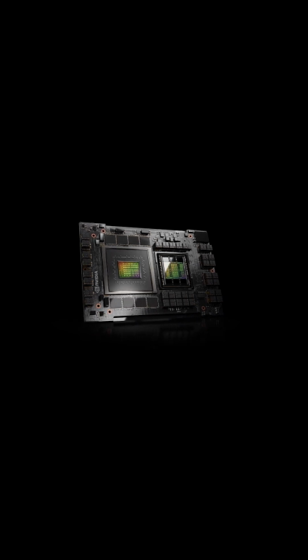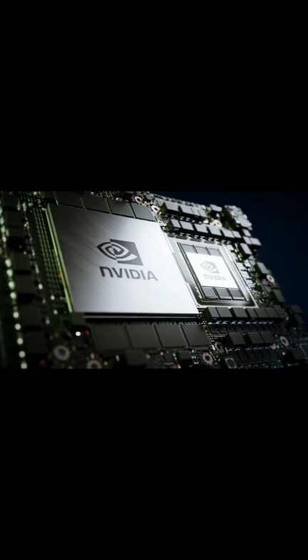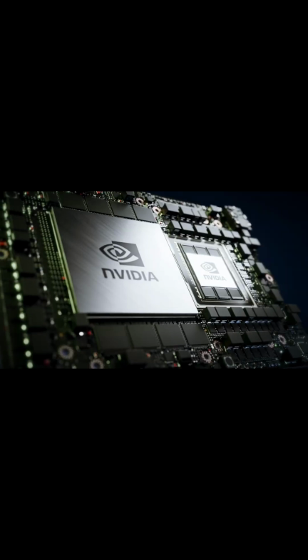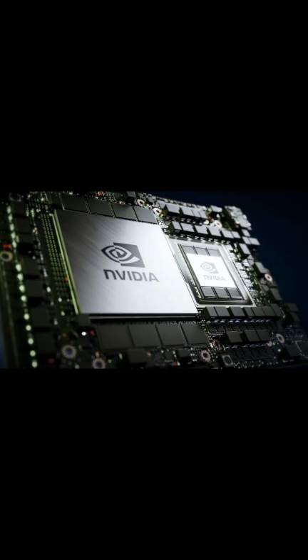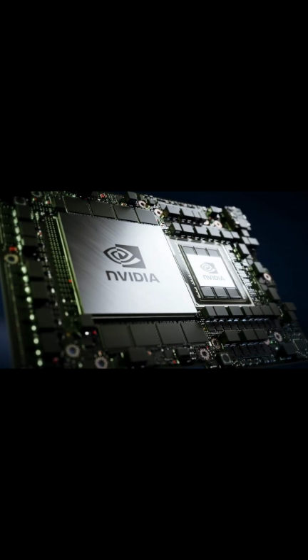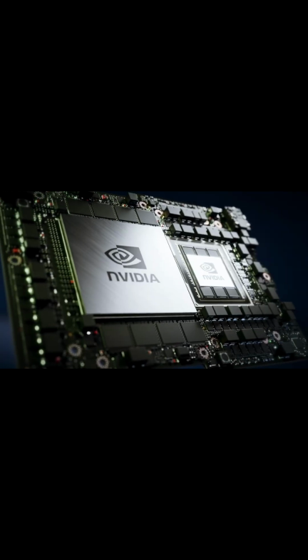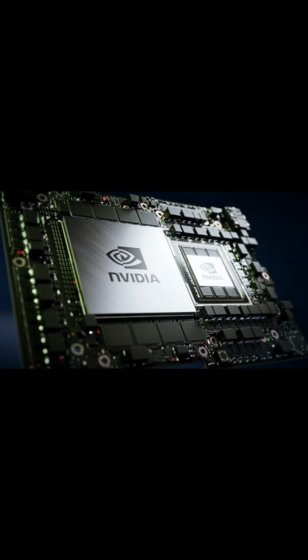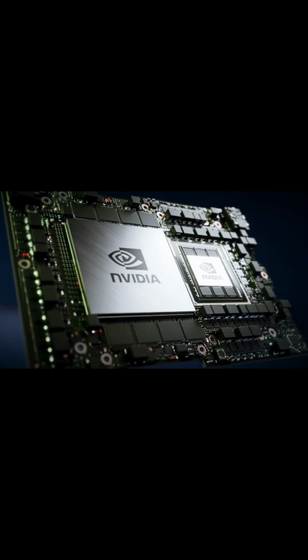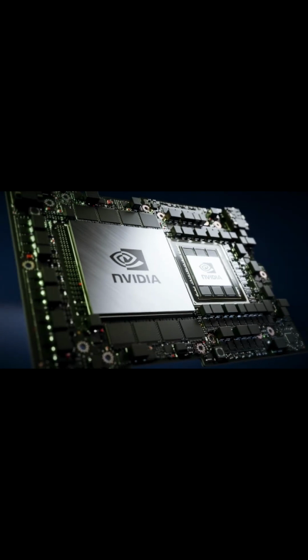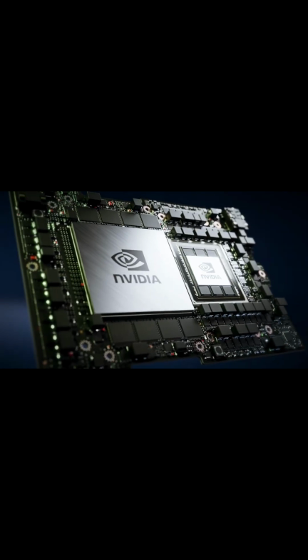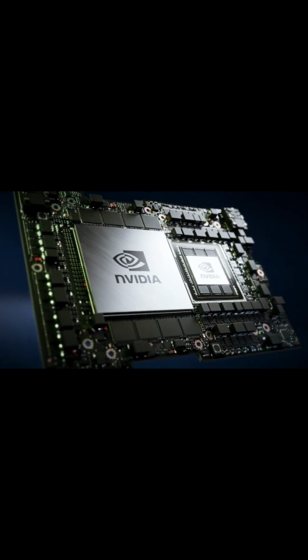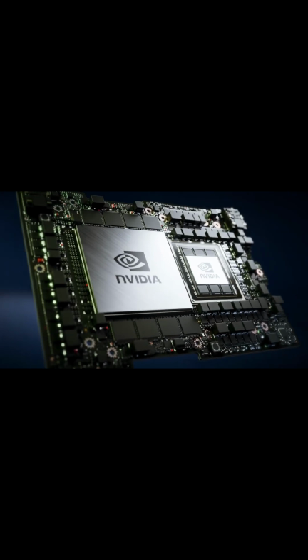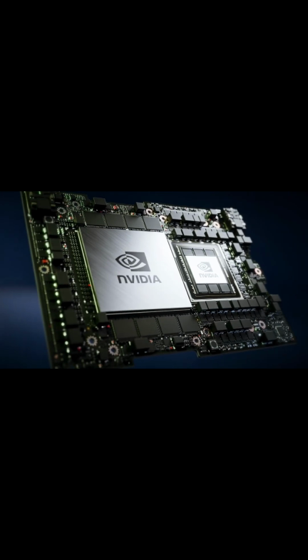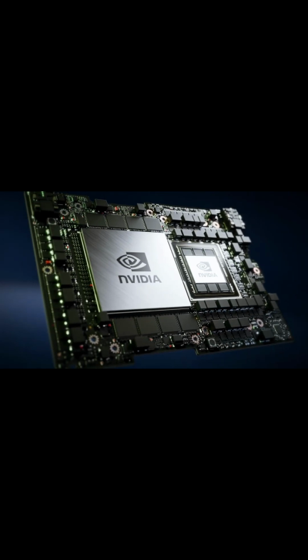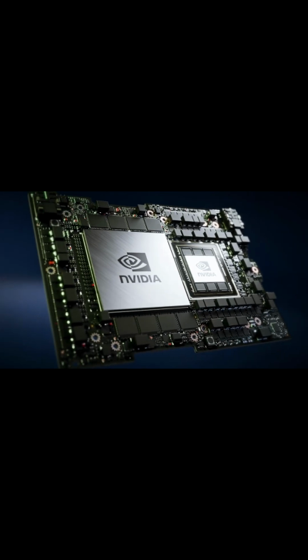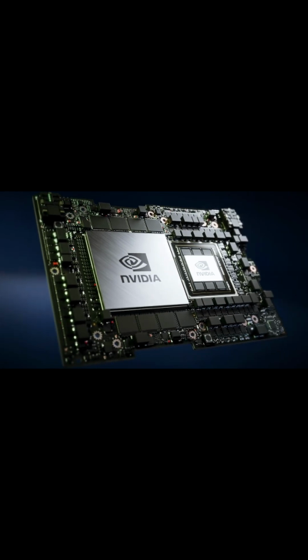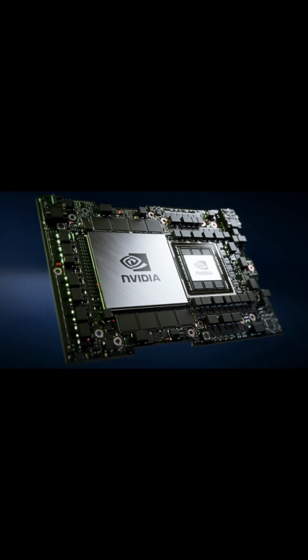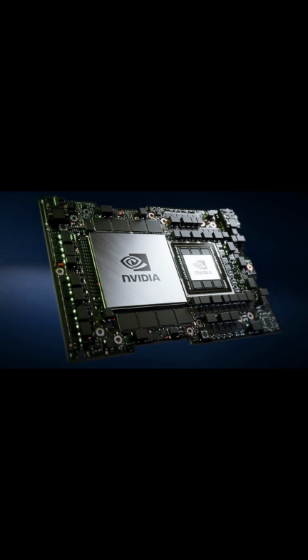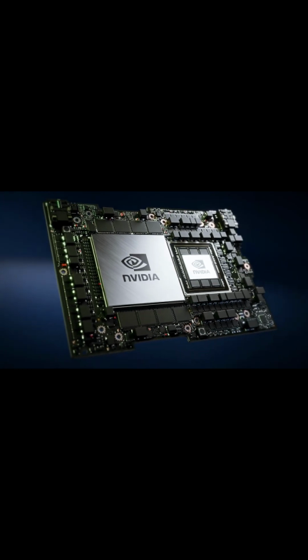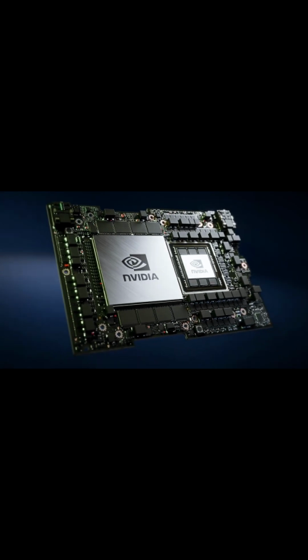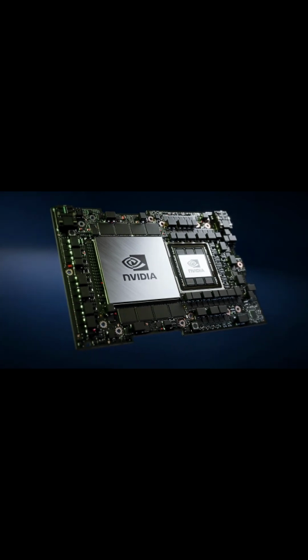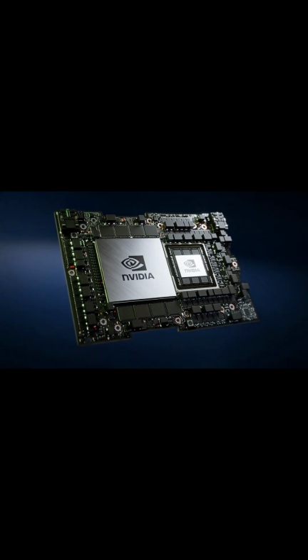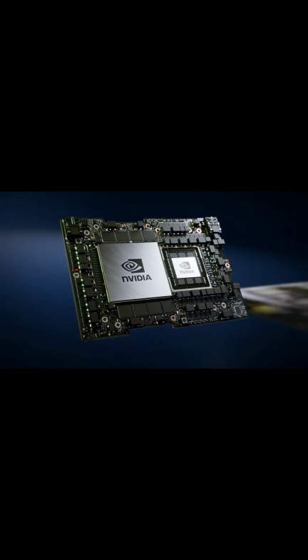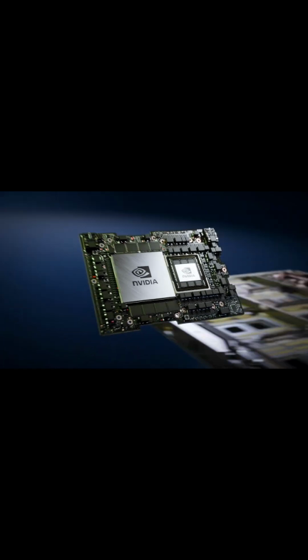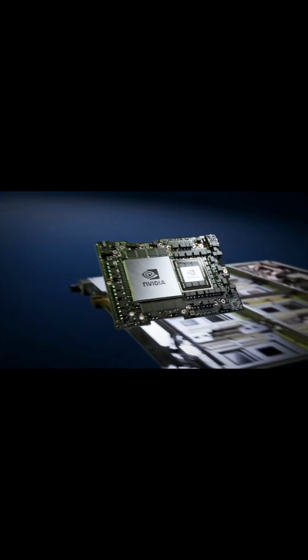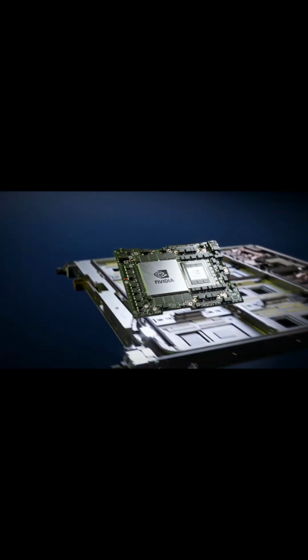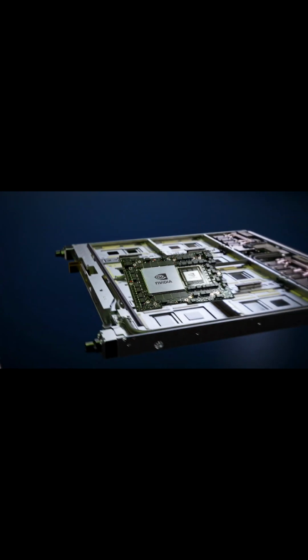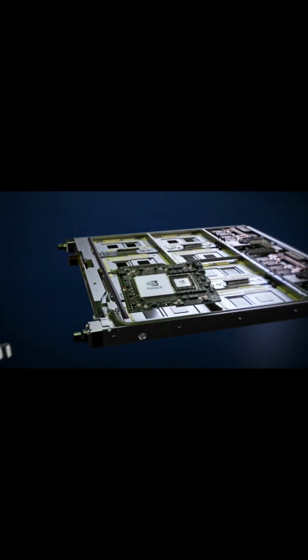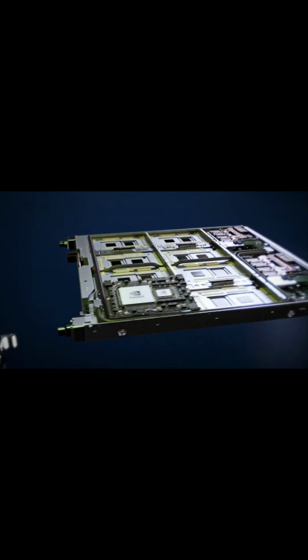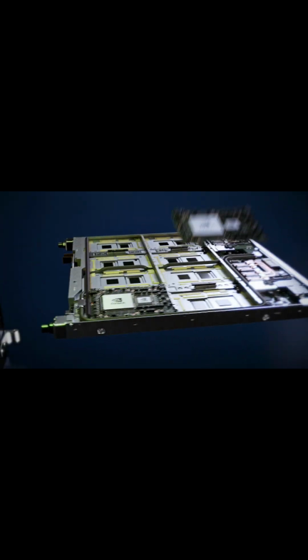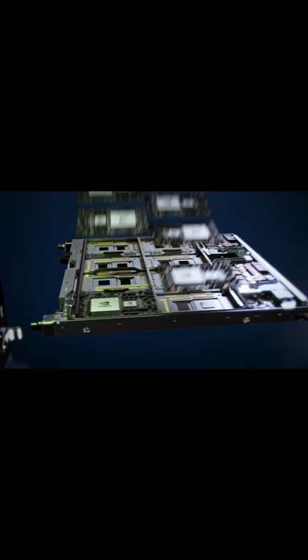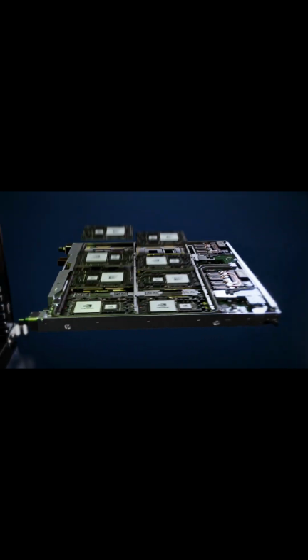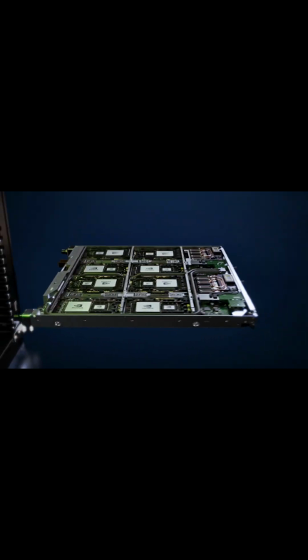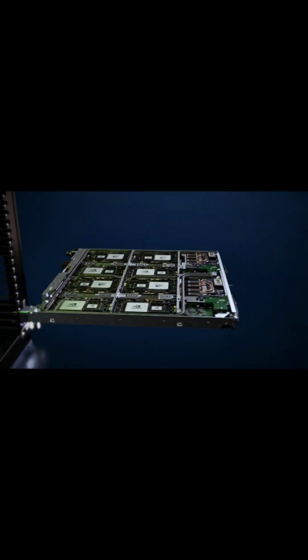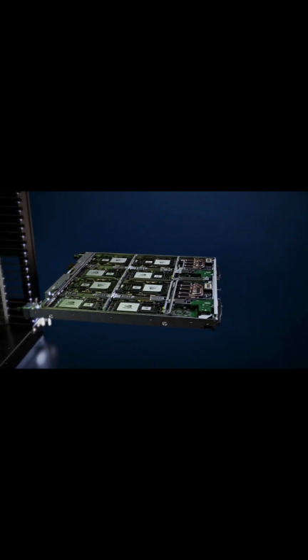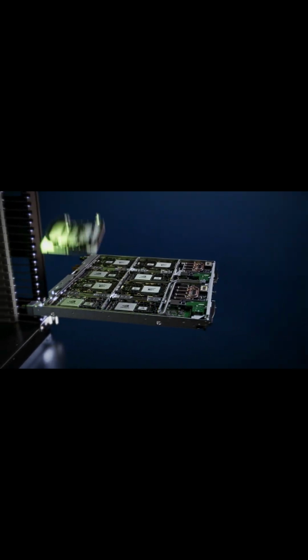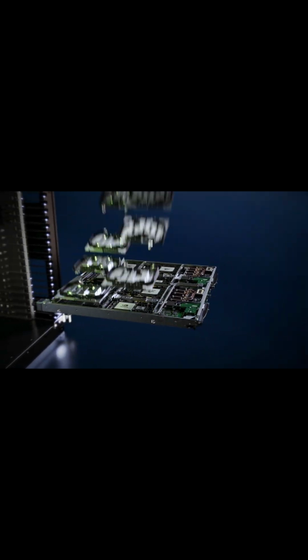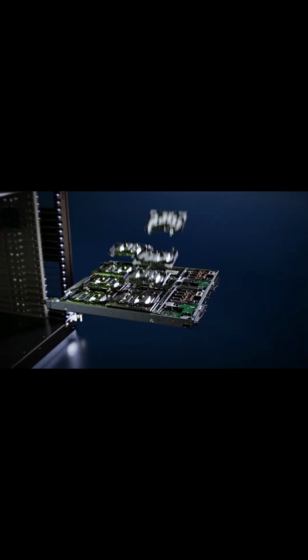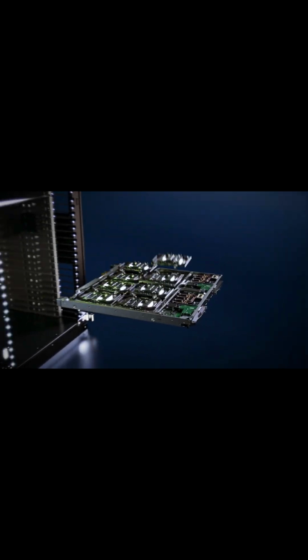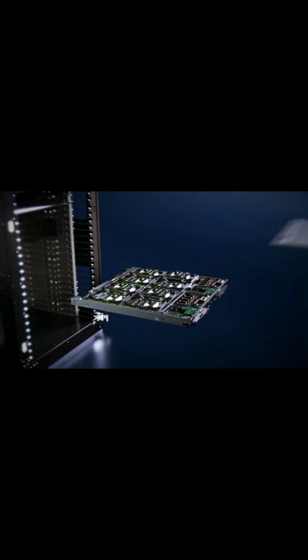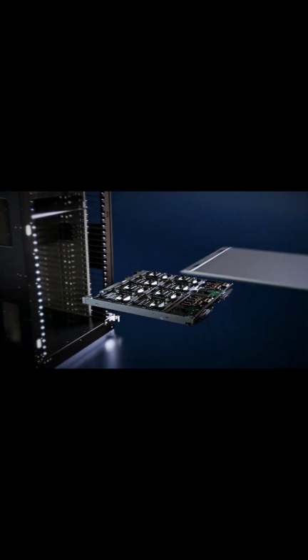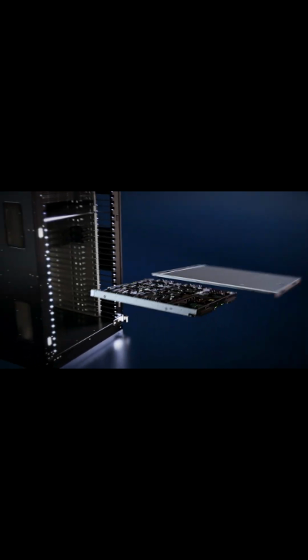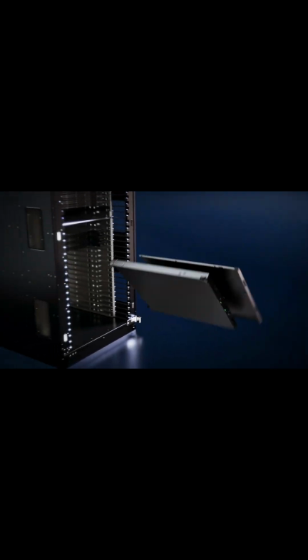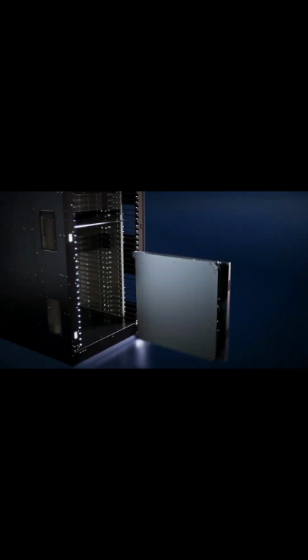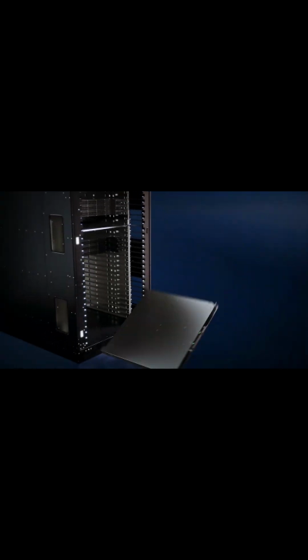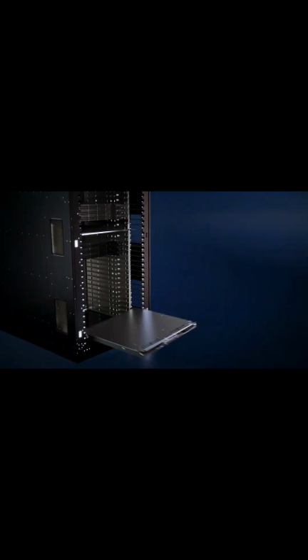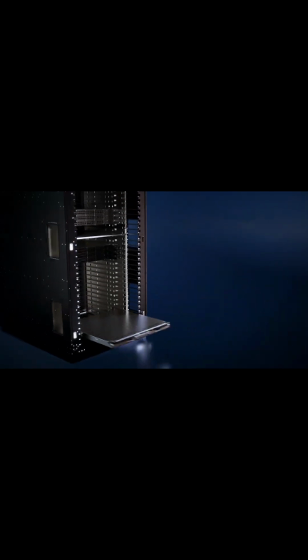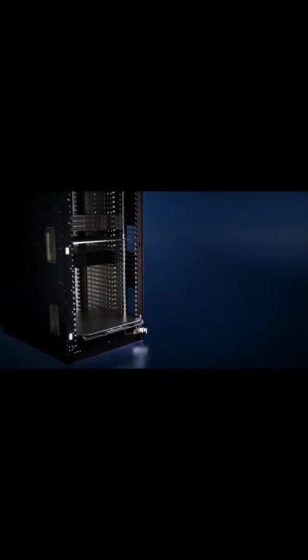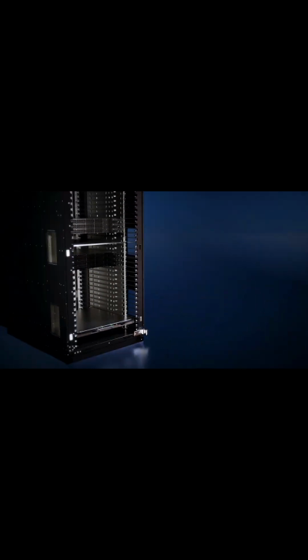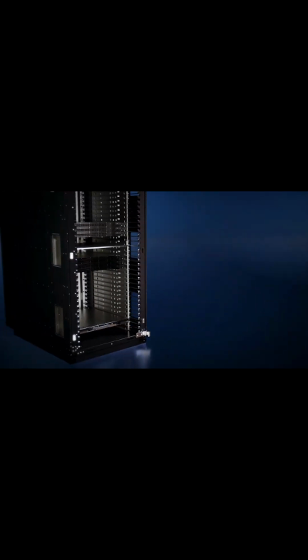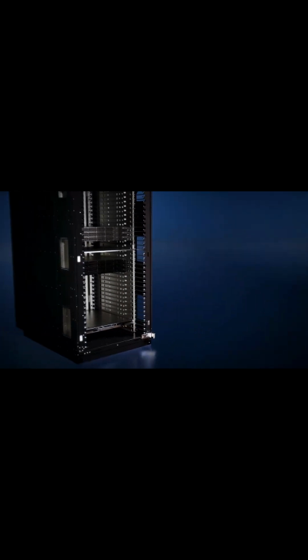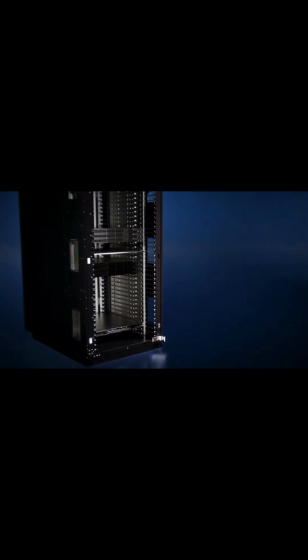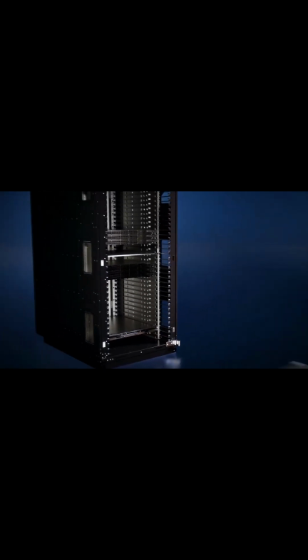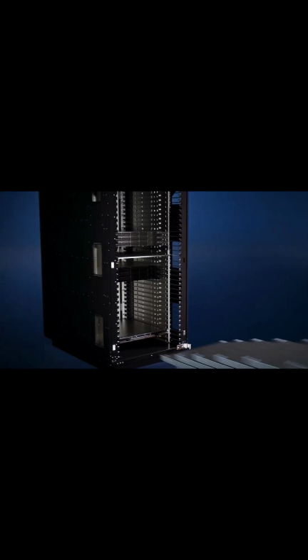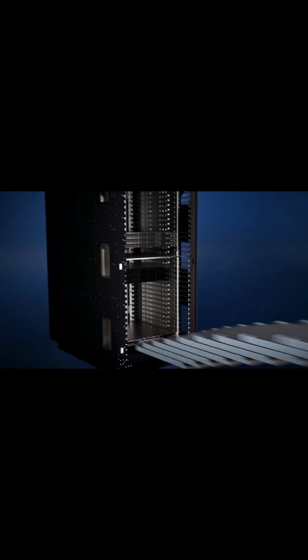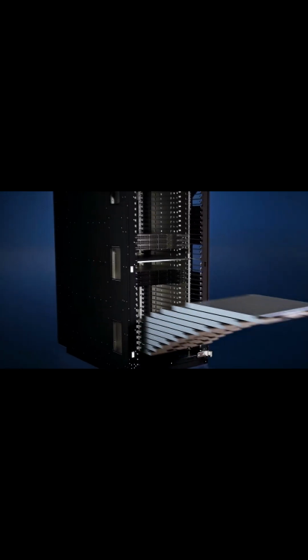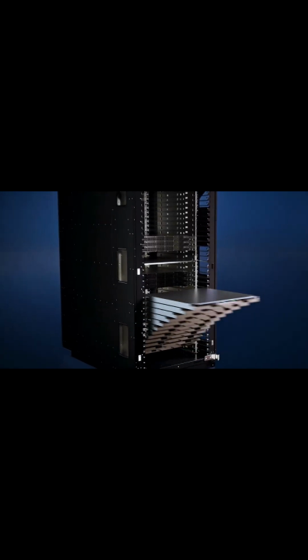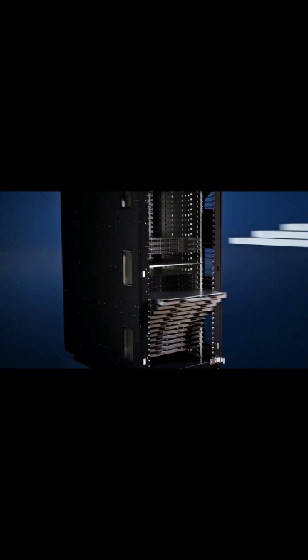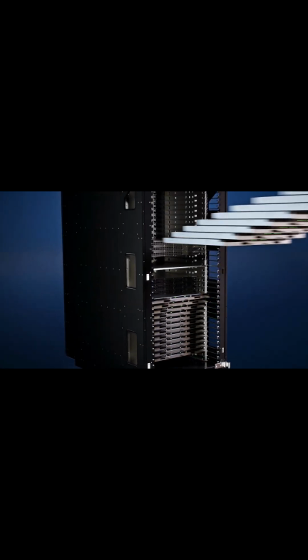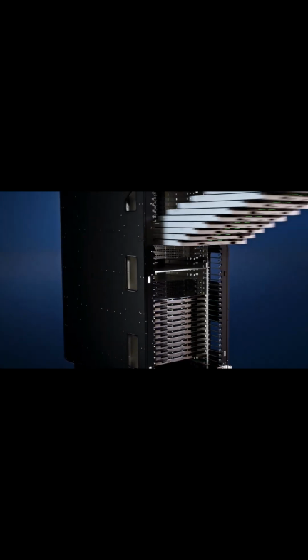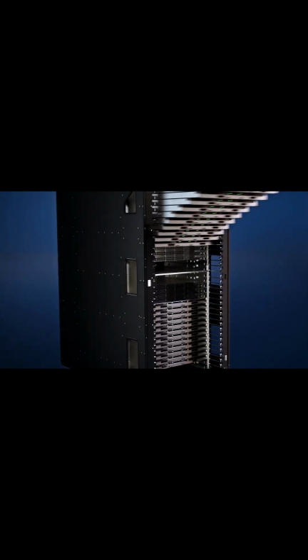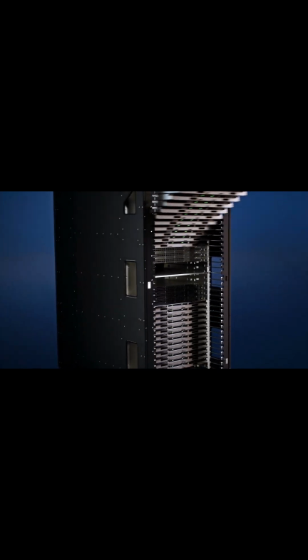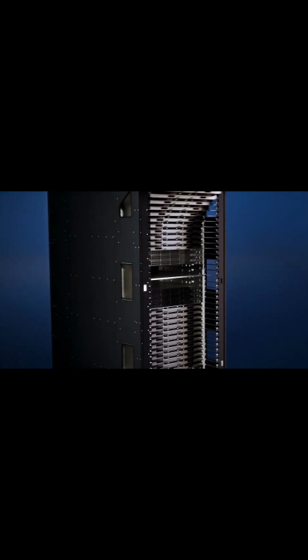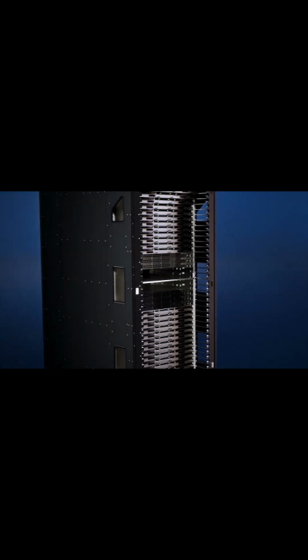These chips, connected by high-speed NVLink and Quantum2 InfiniBand, form an exascale AI system.